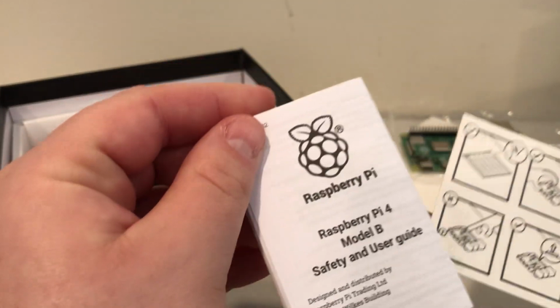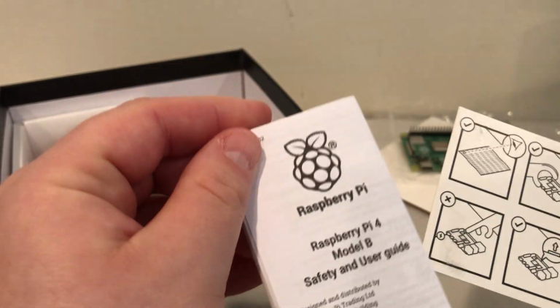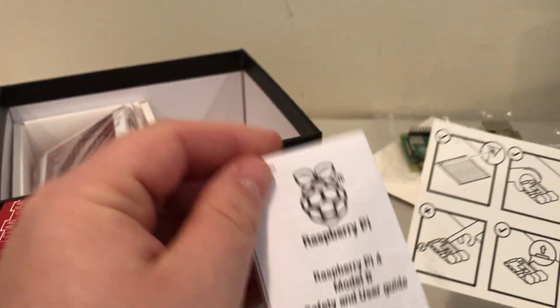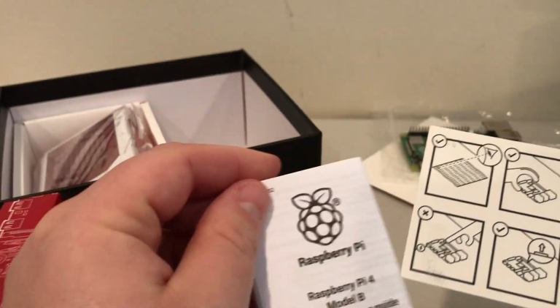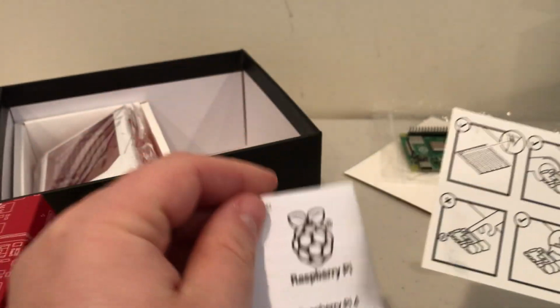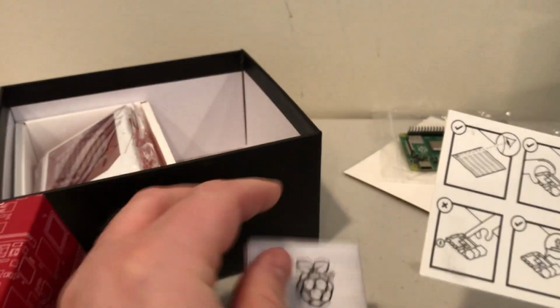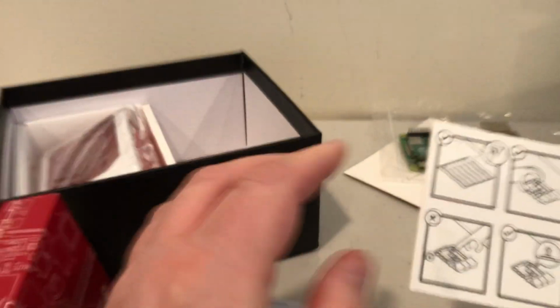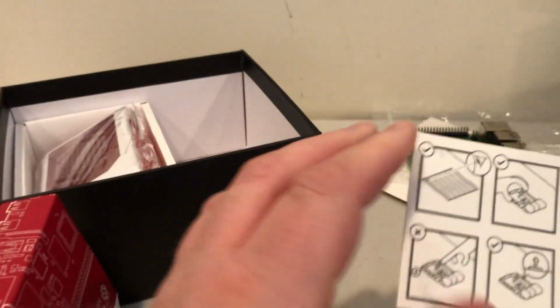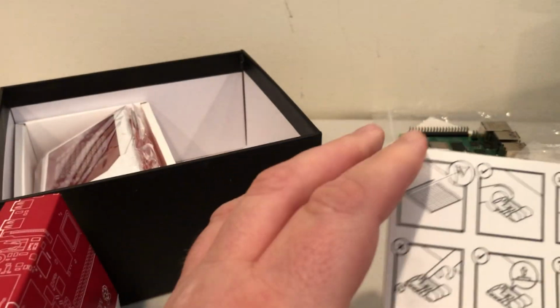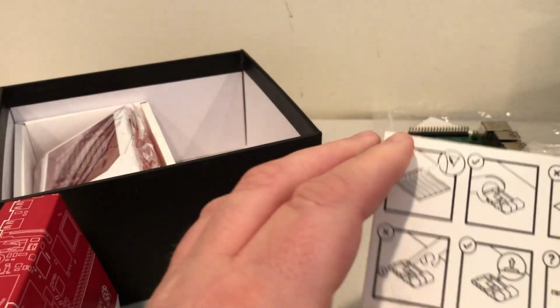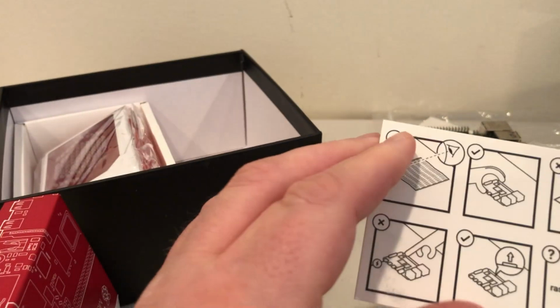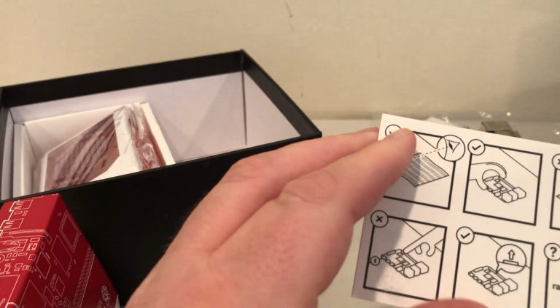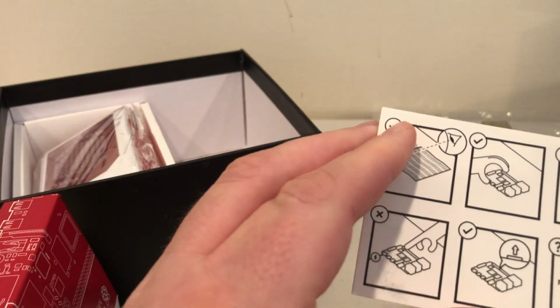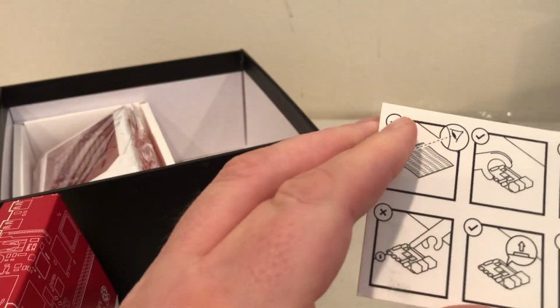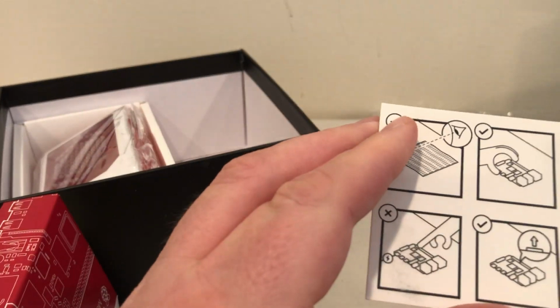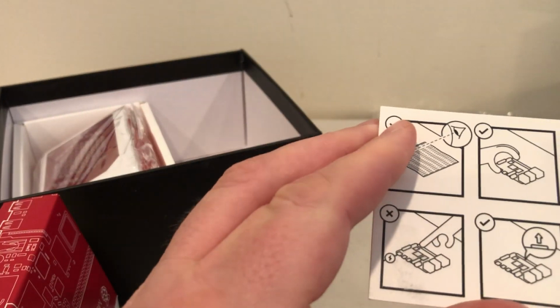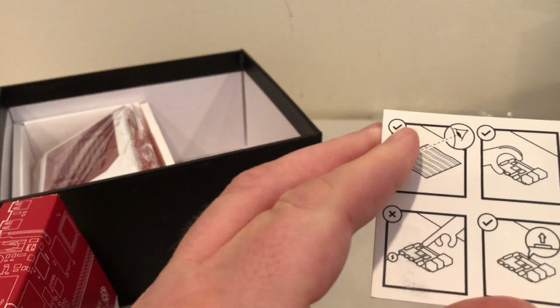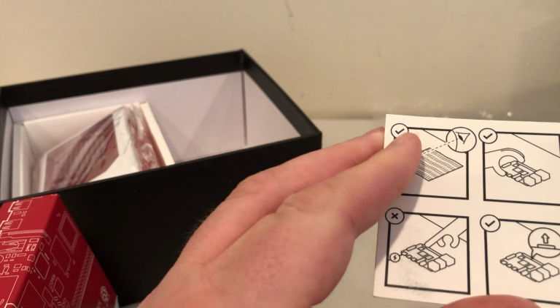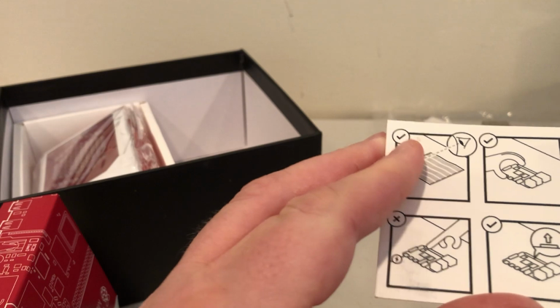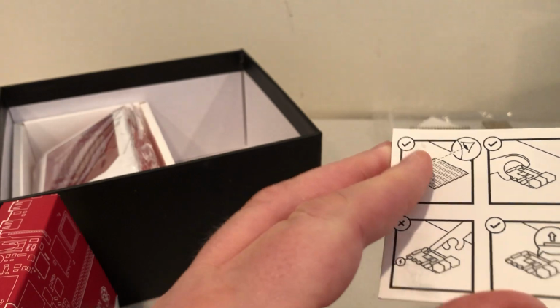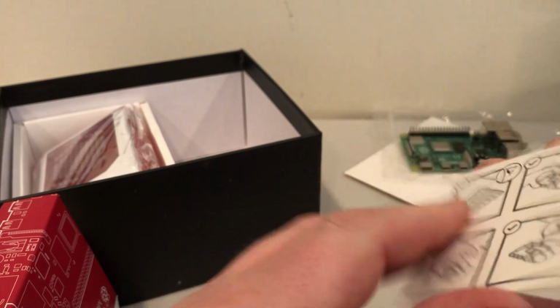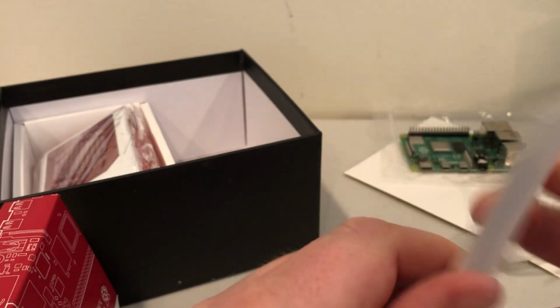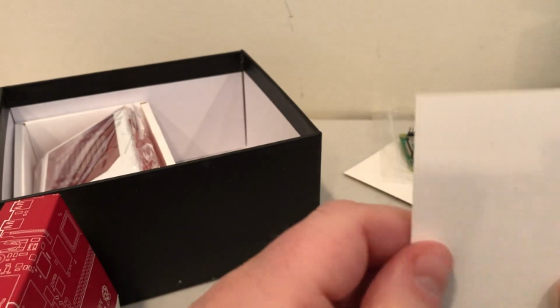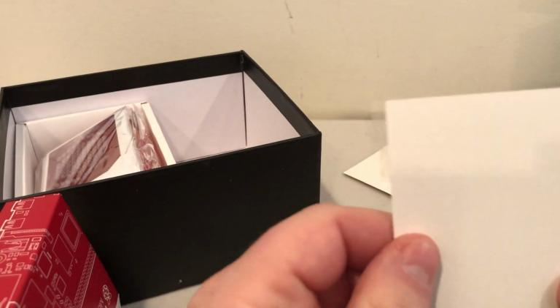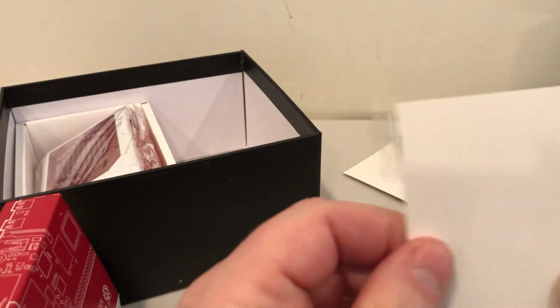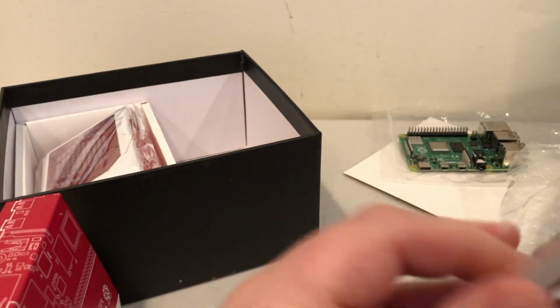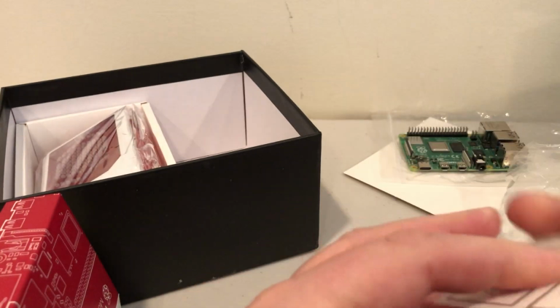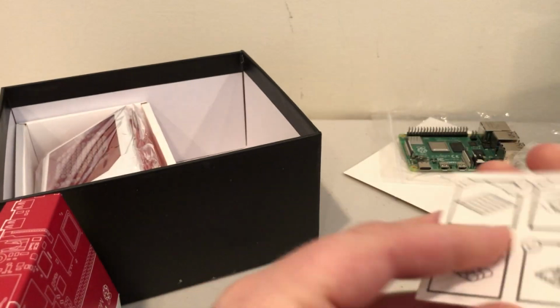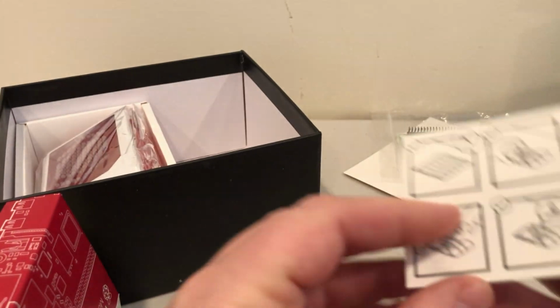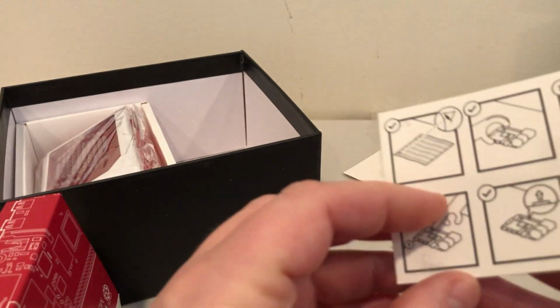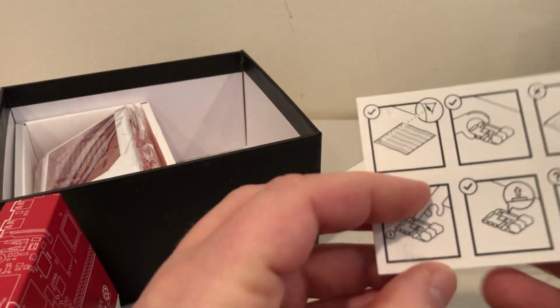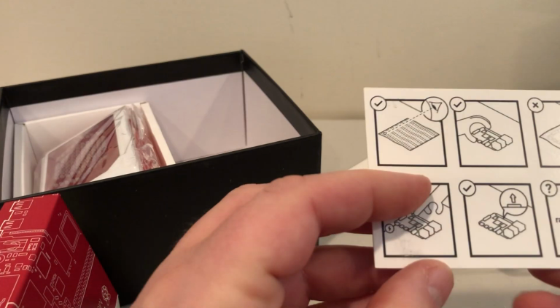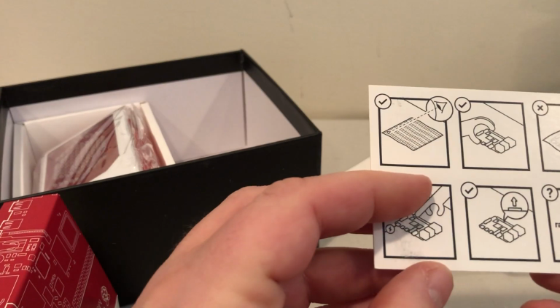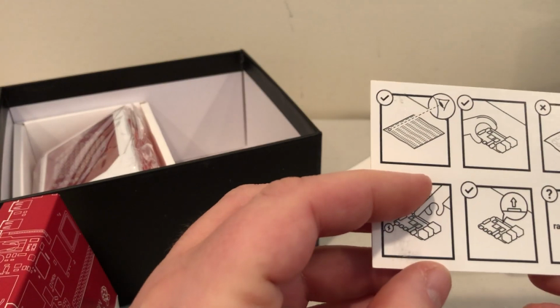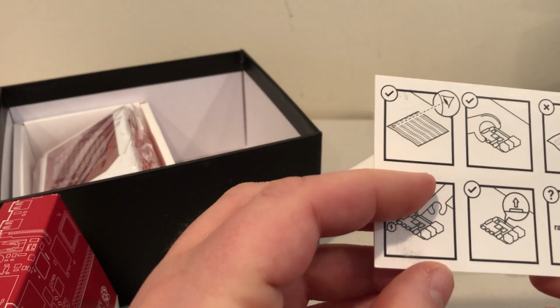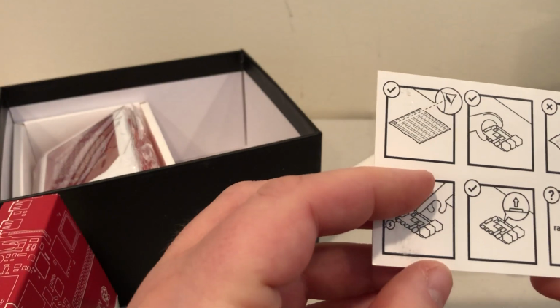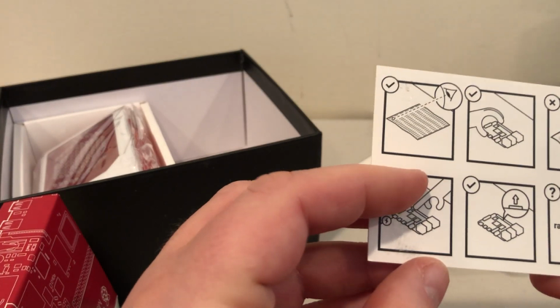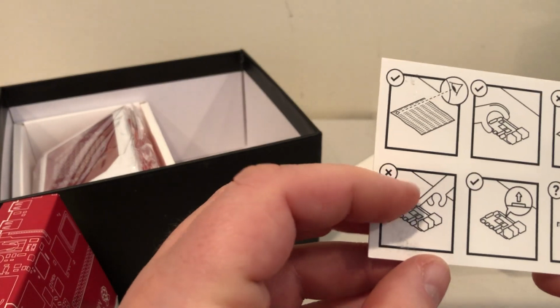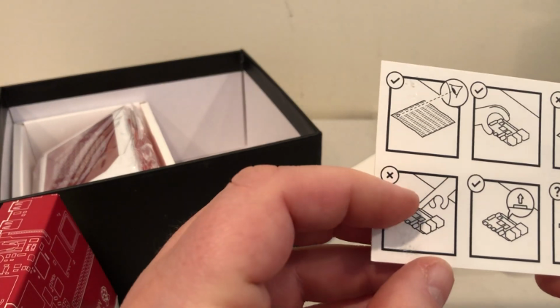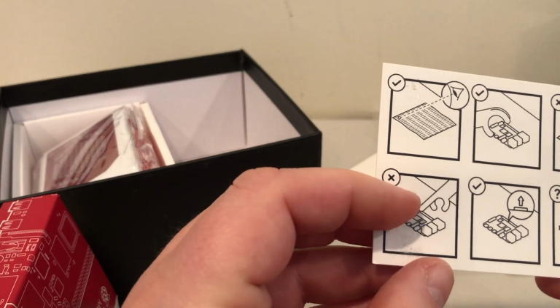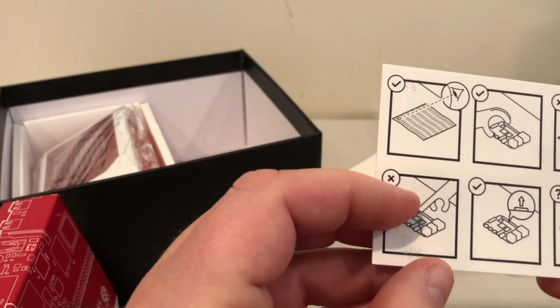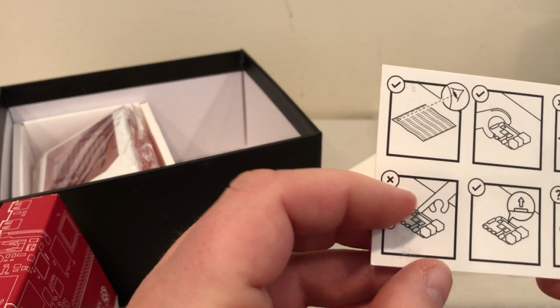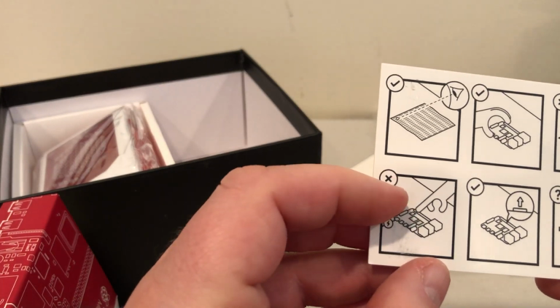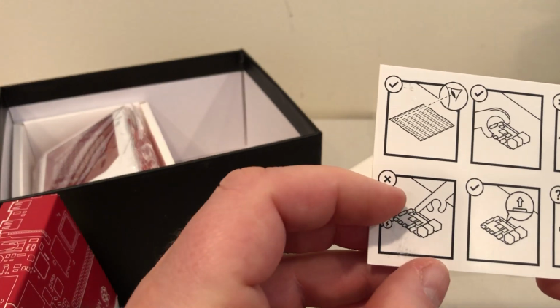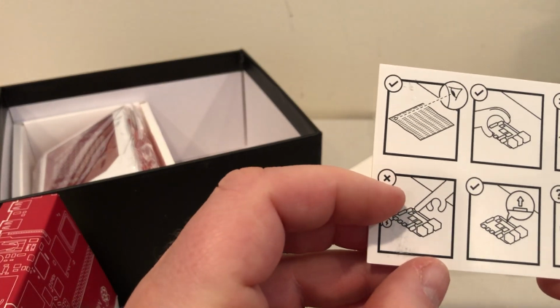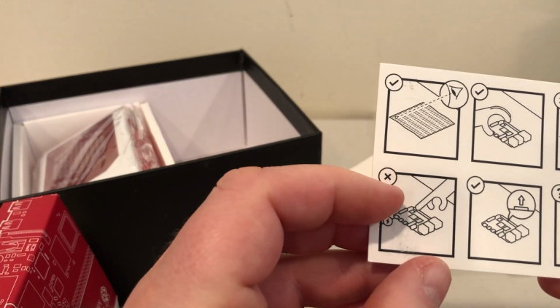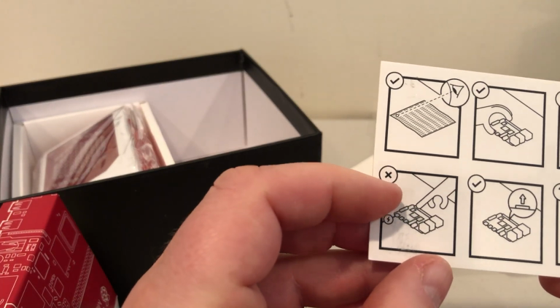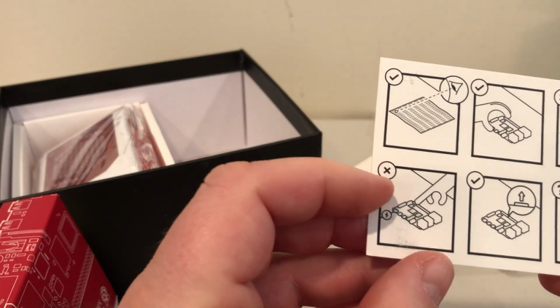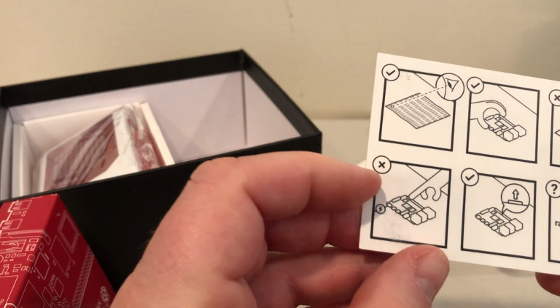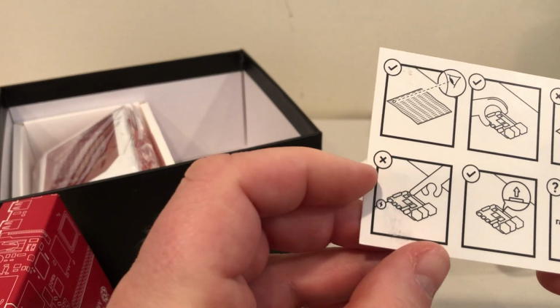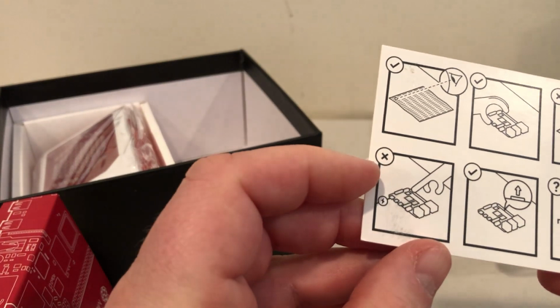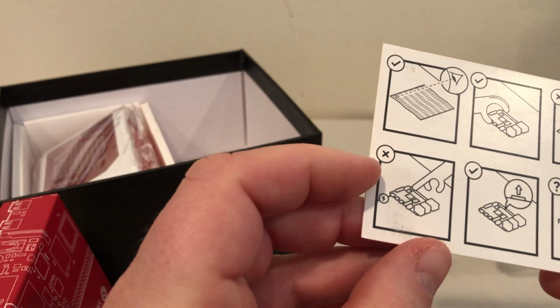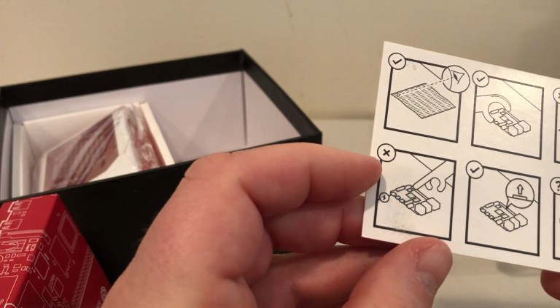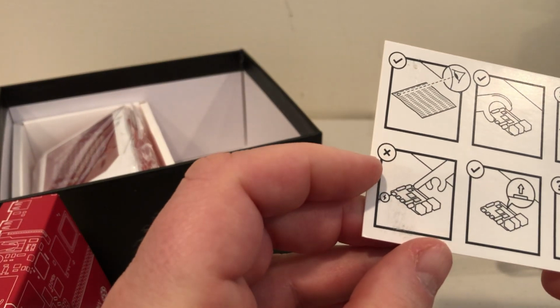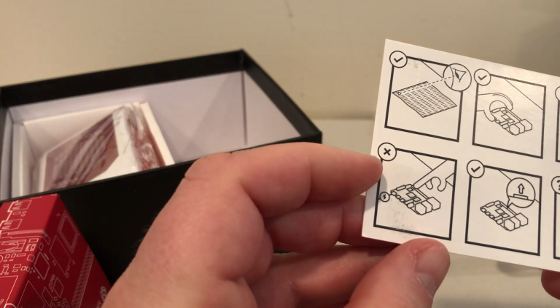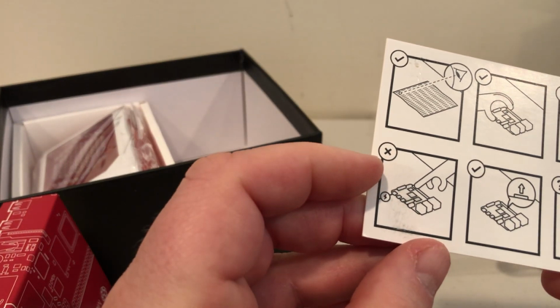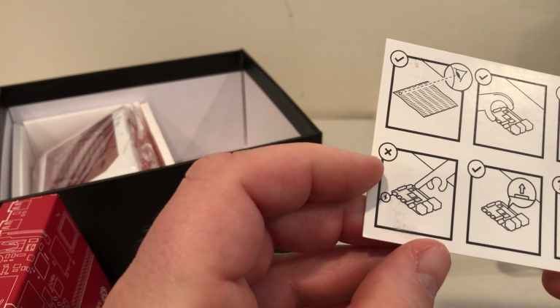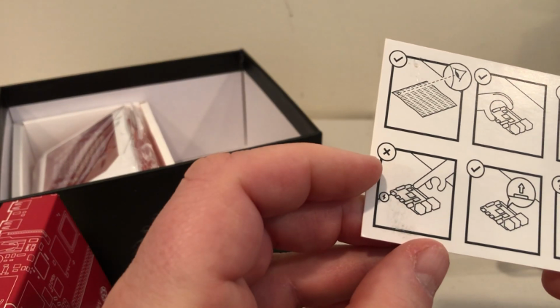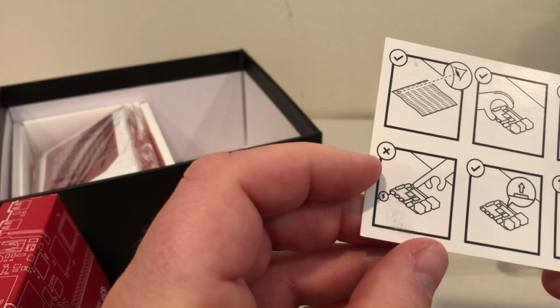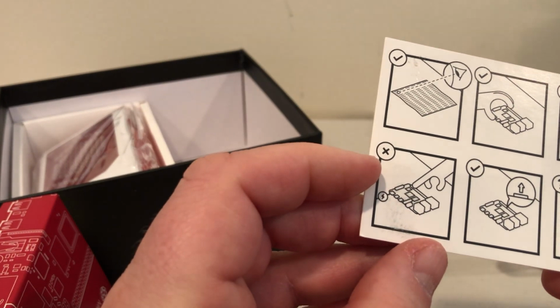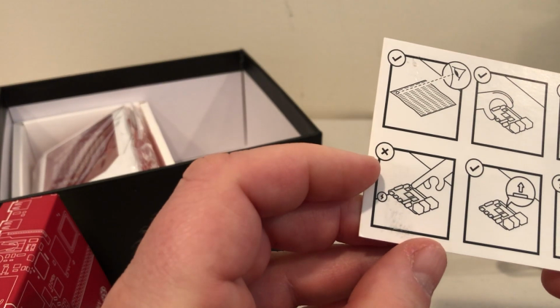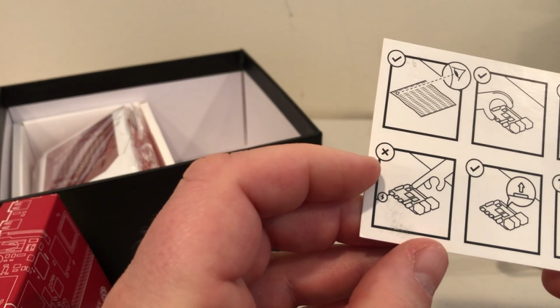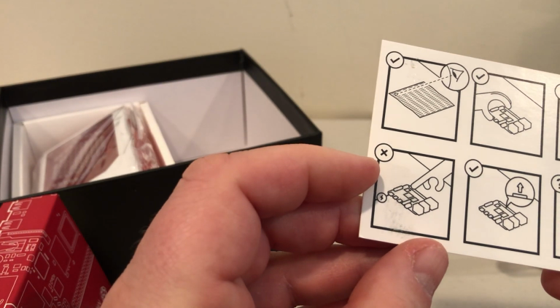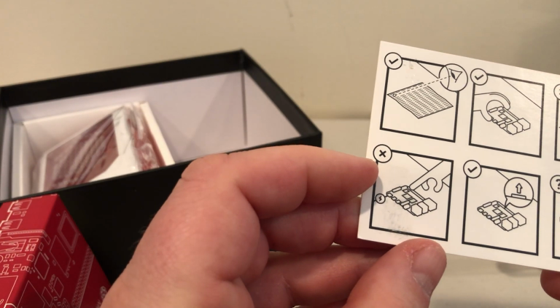This is the normal booklet you would get, and a little card that shows what not to do with the Pi.